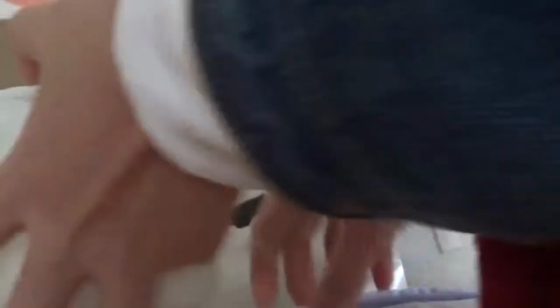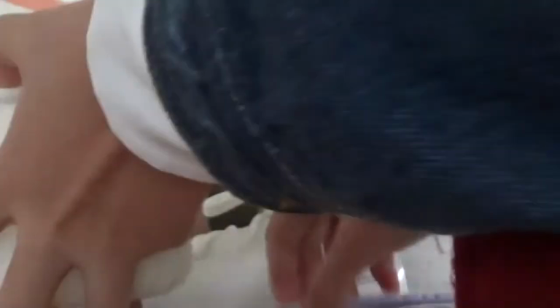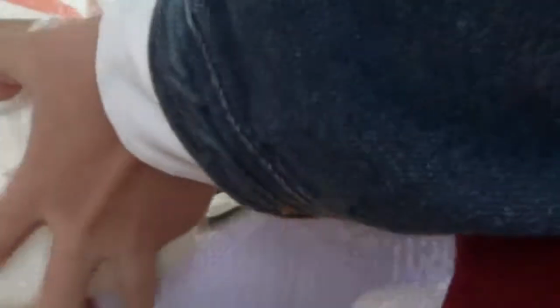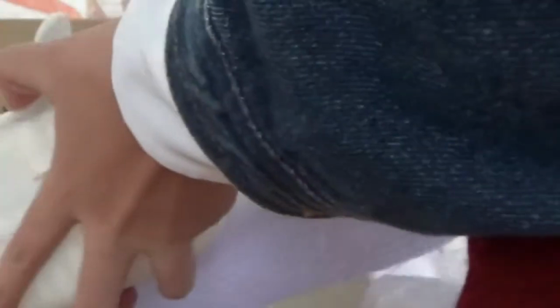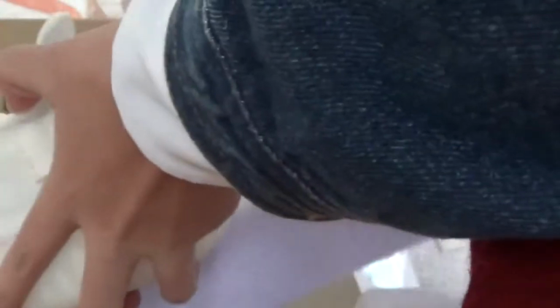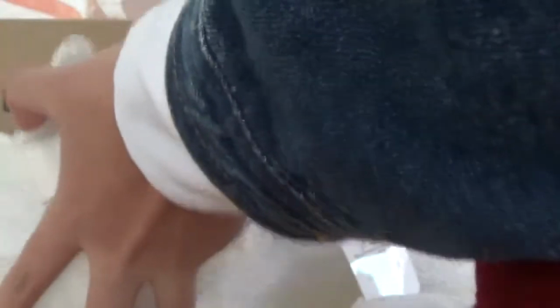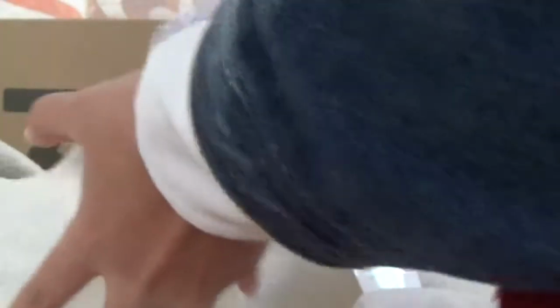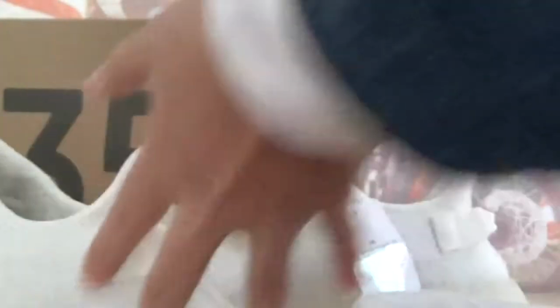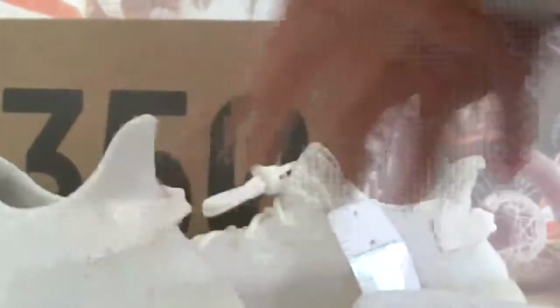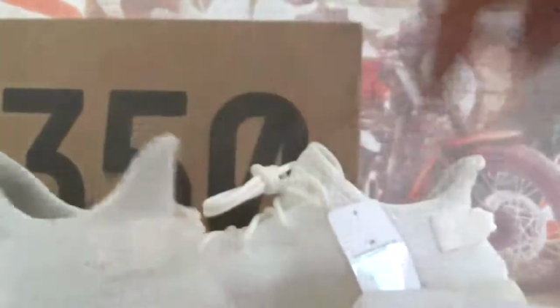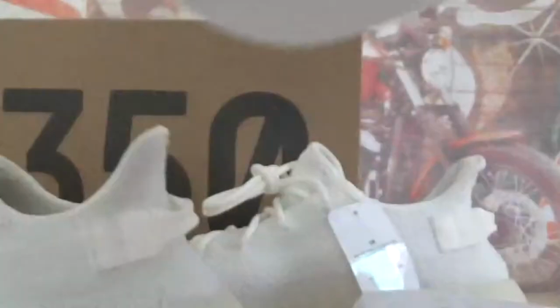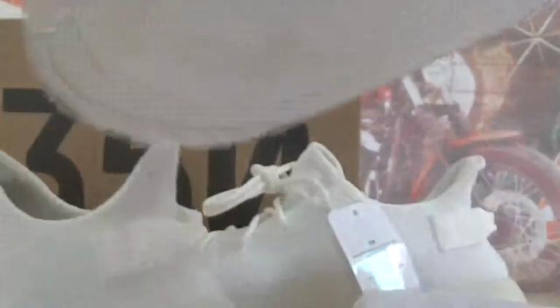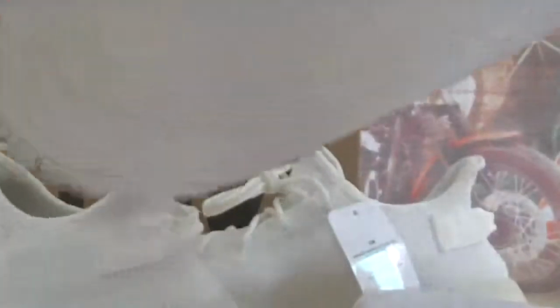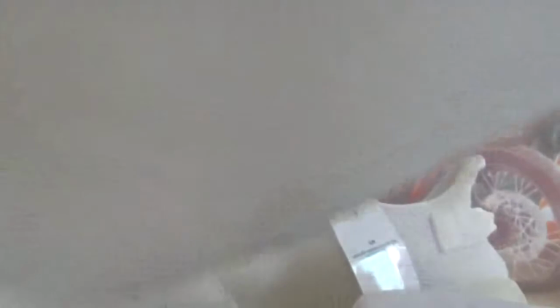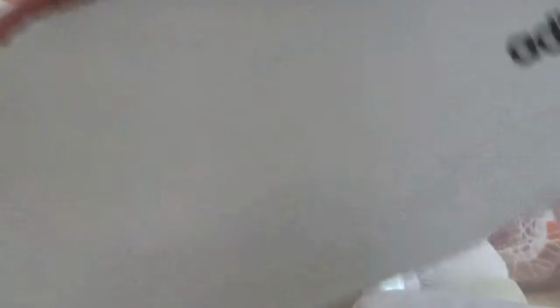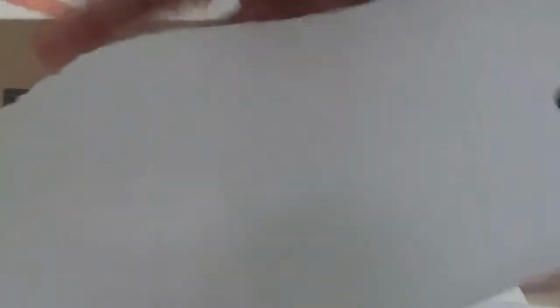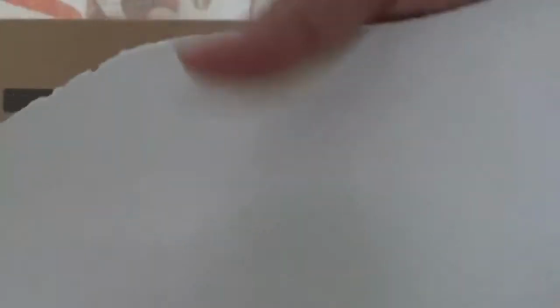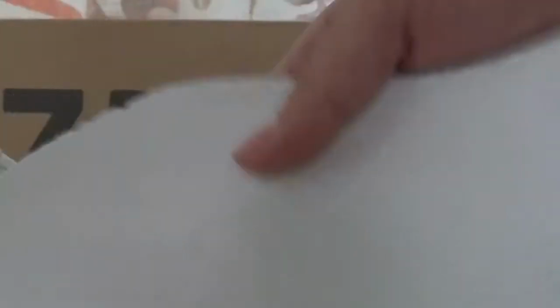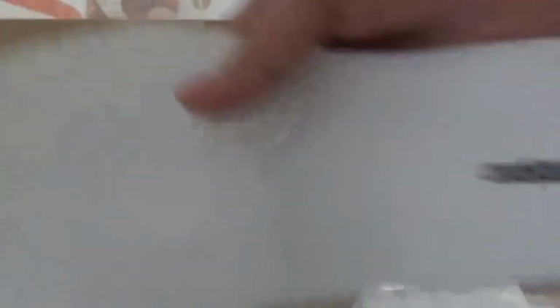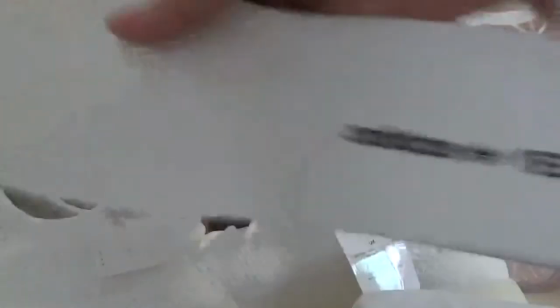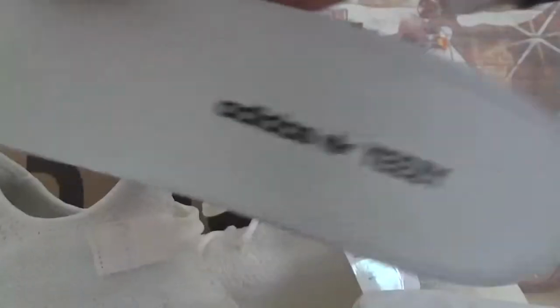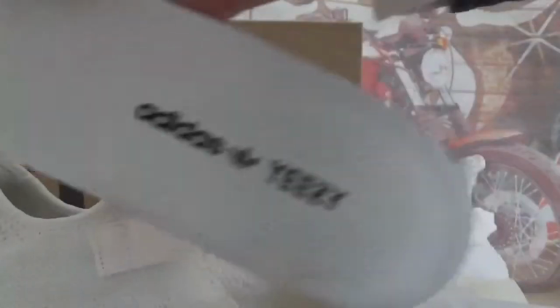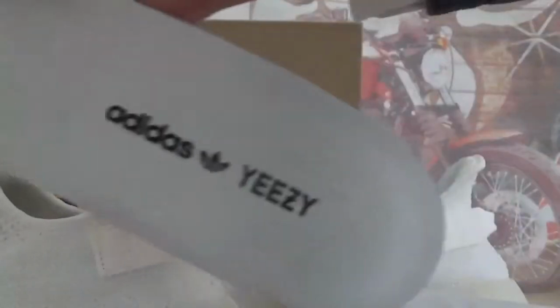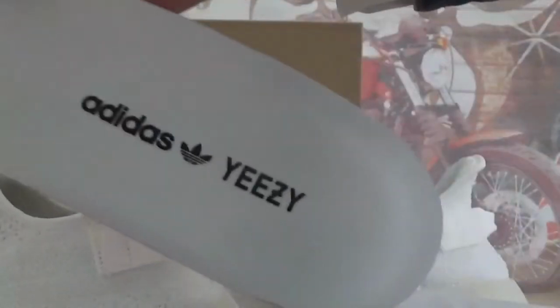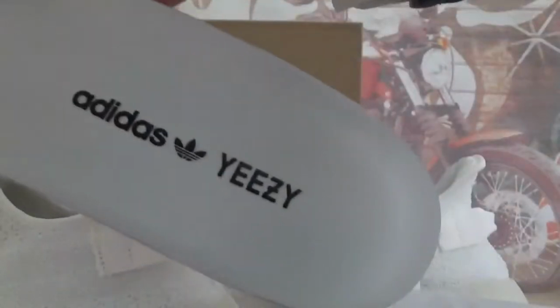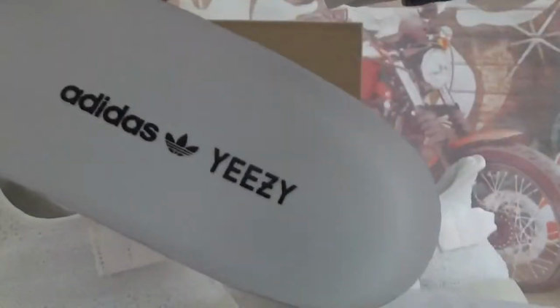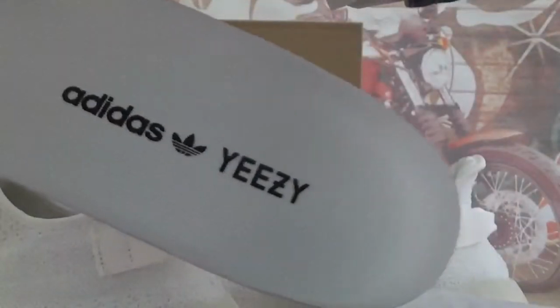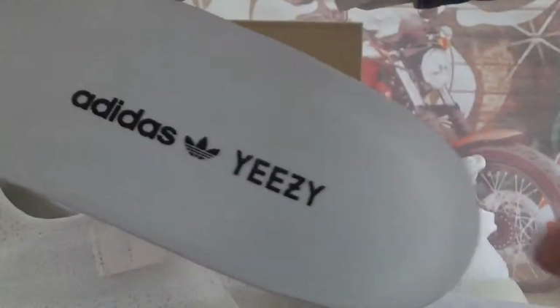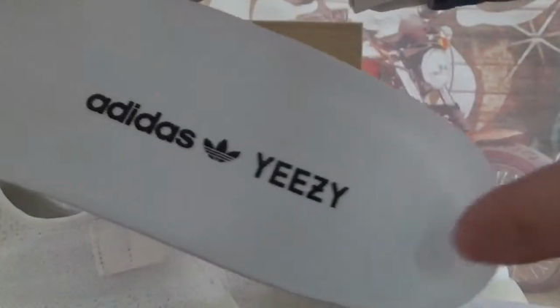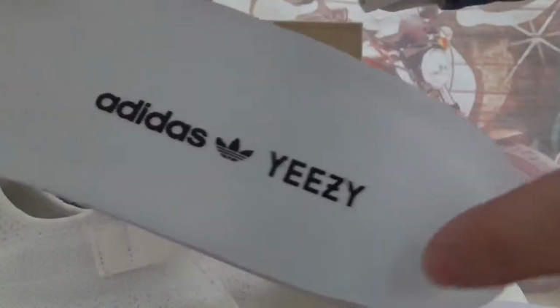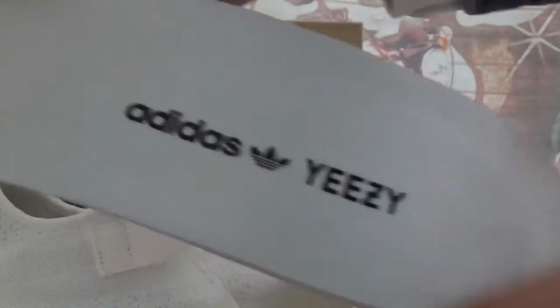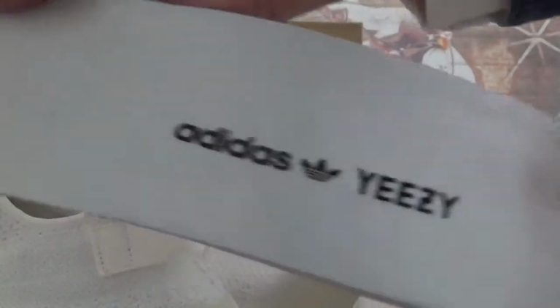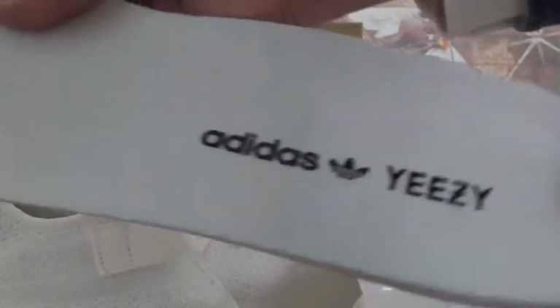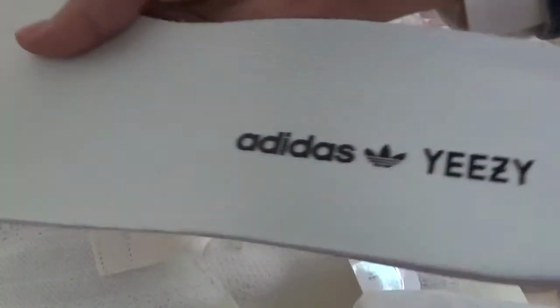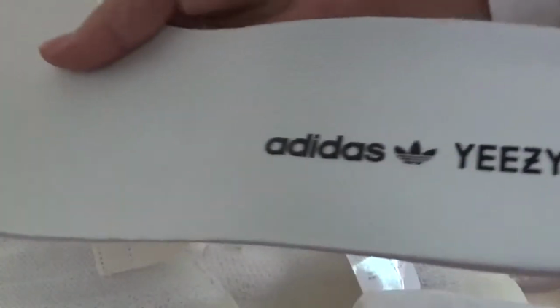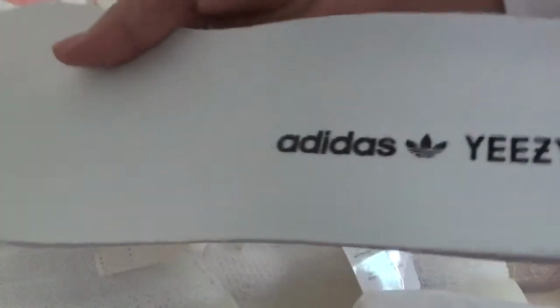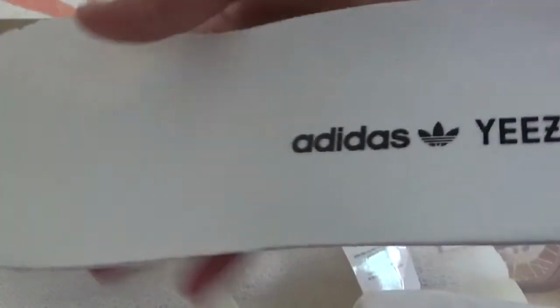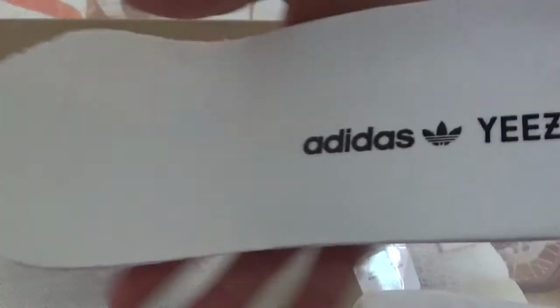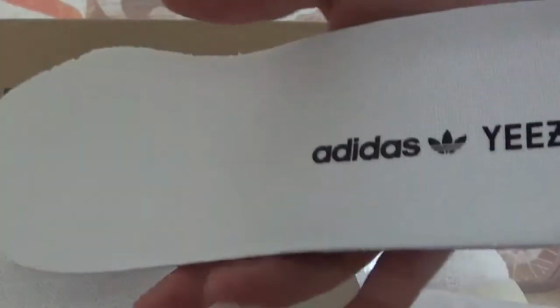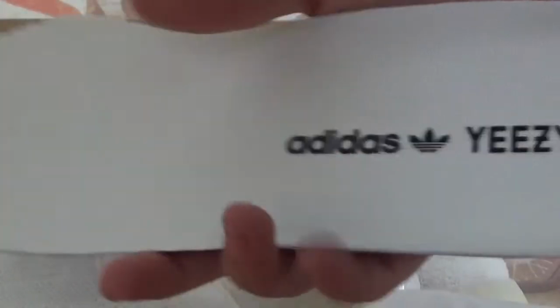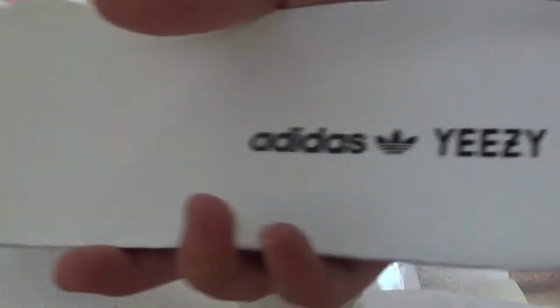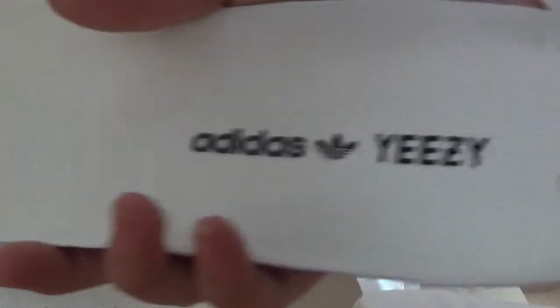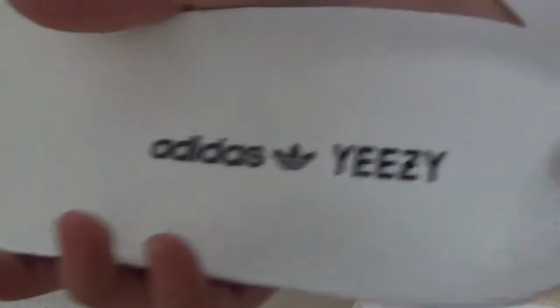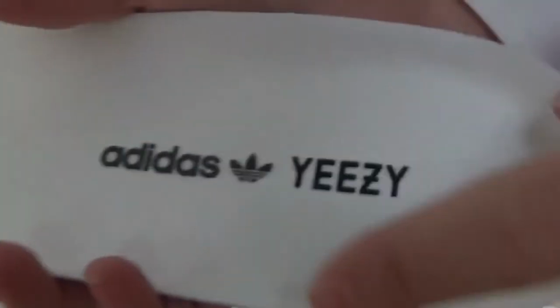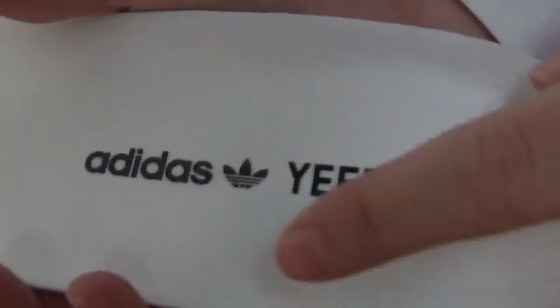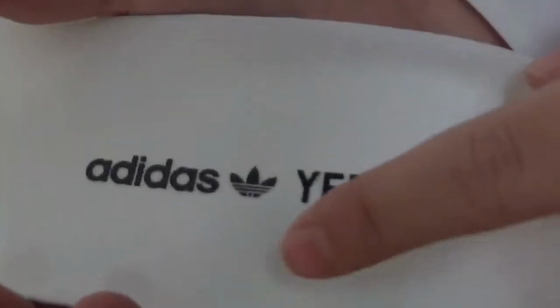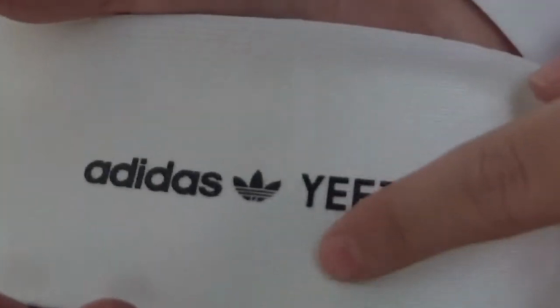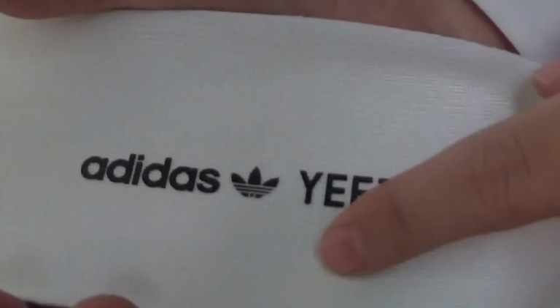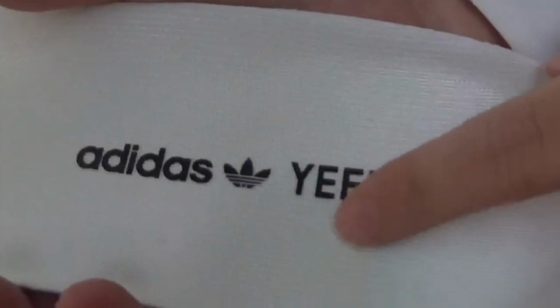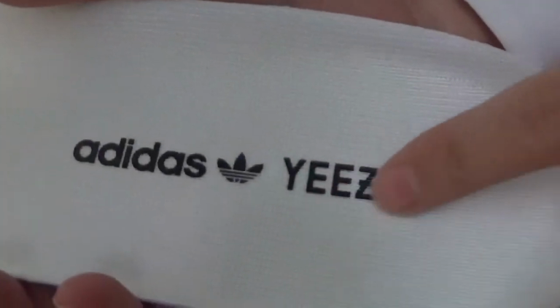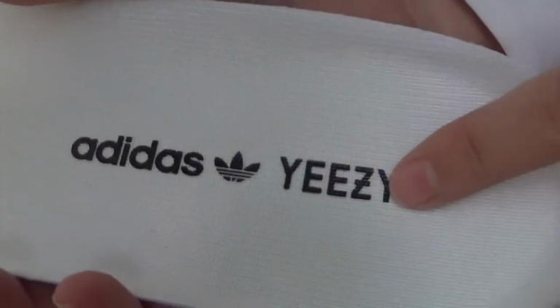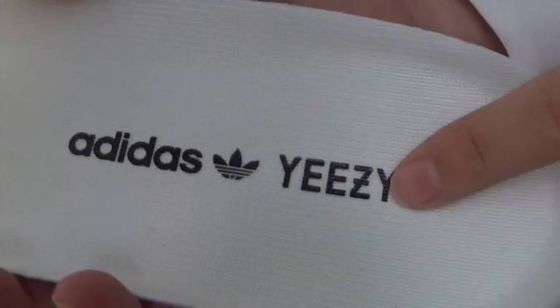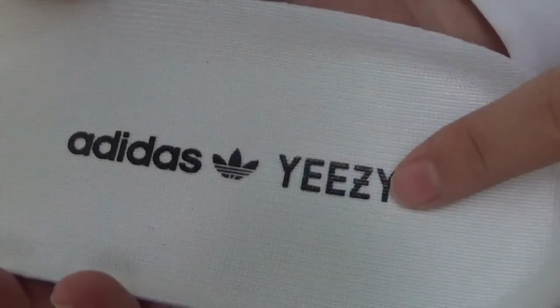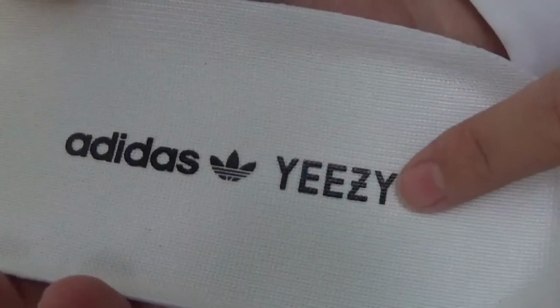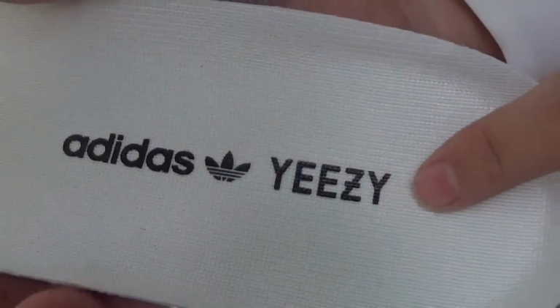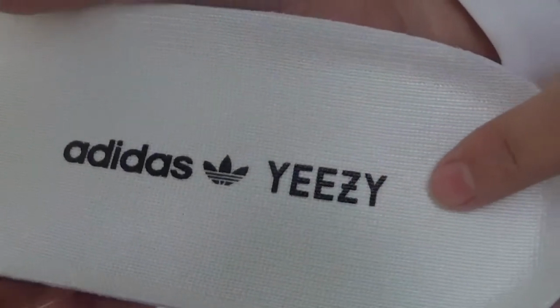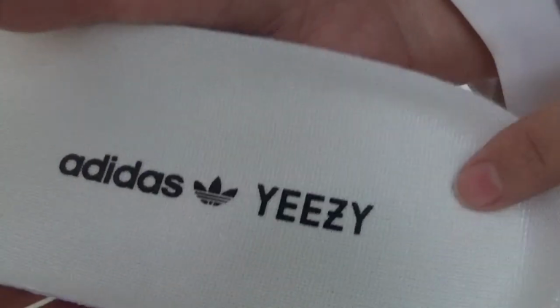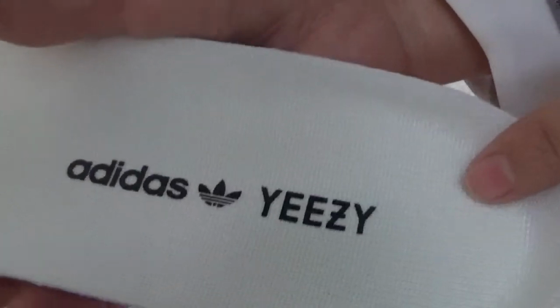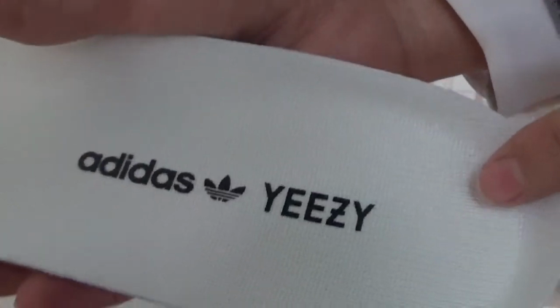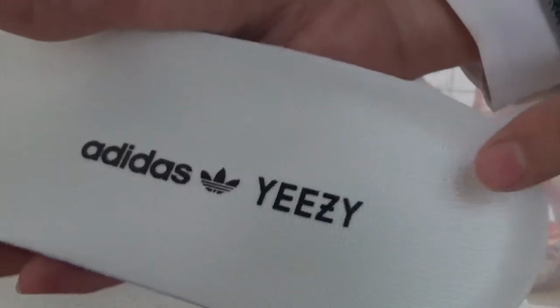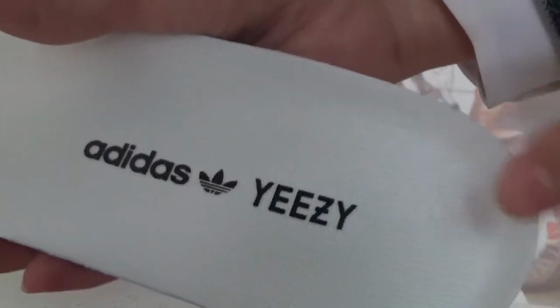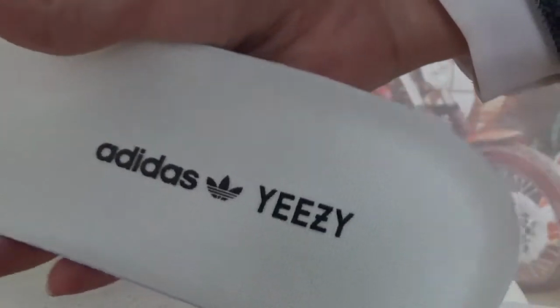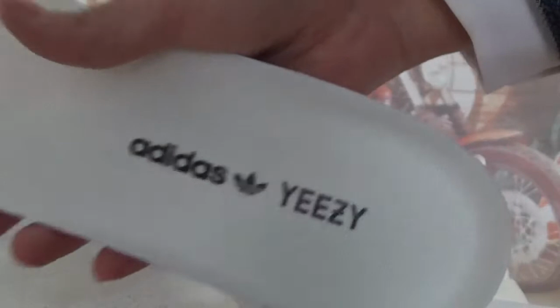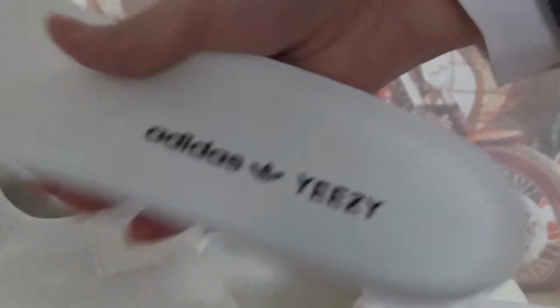And this is the insole — all-white insole and black details. Yeezy logo.